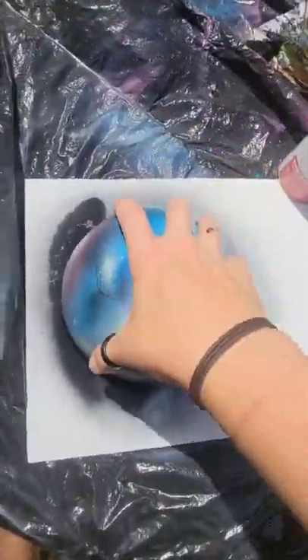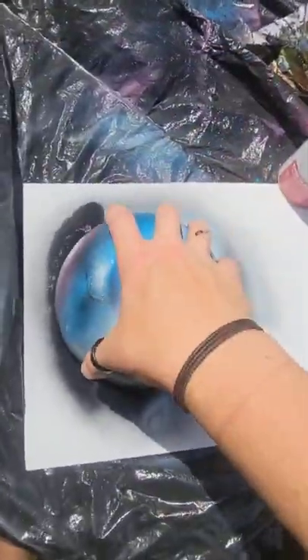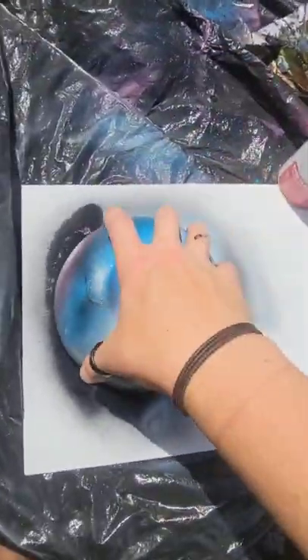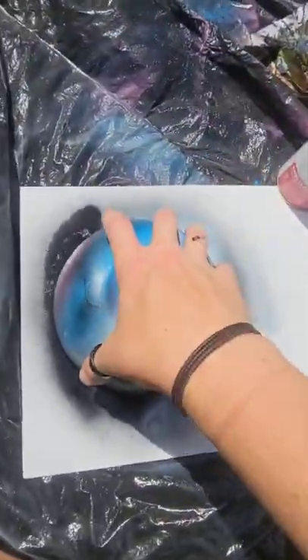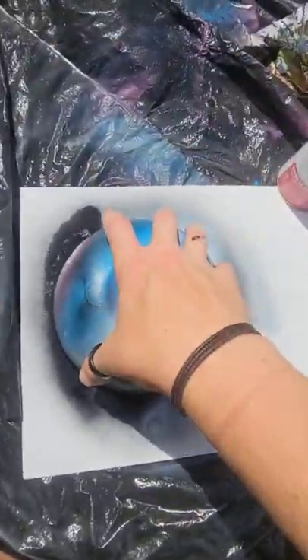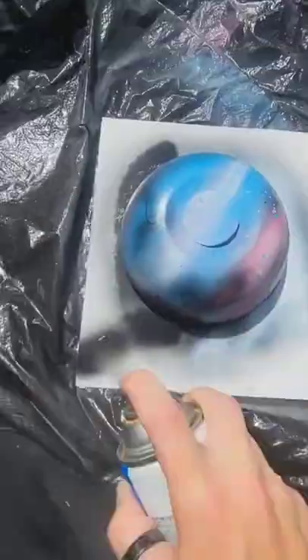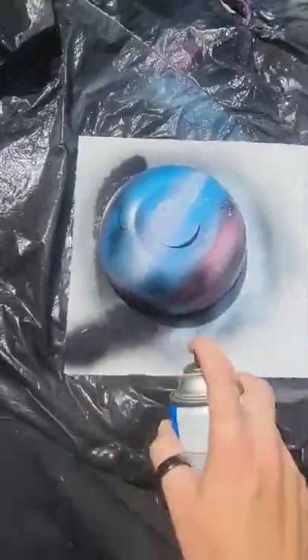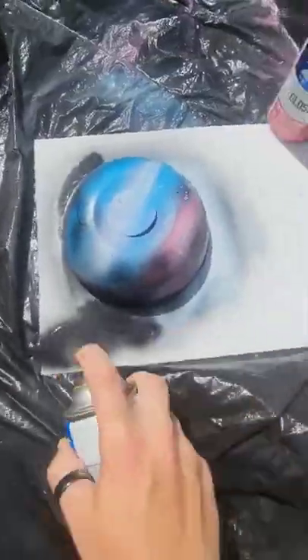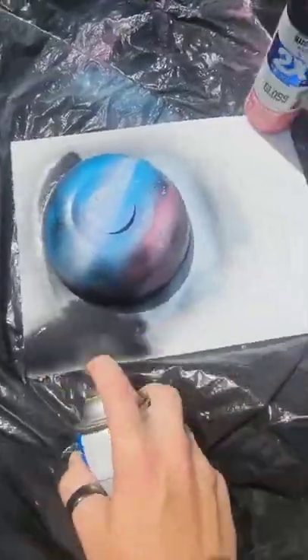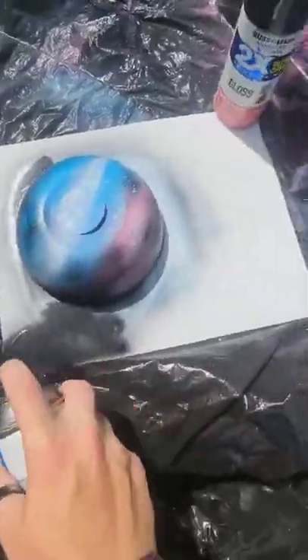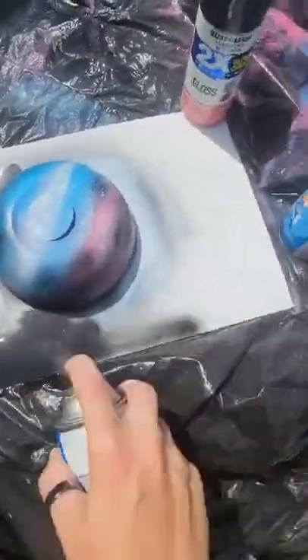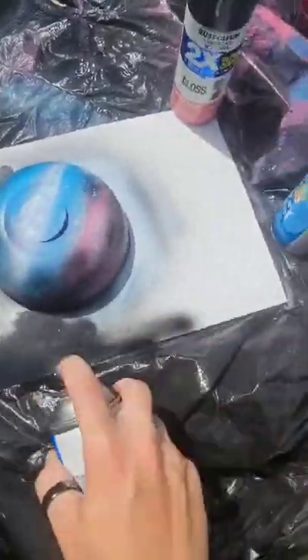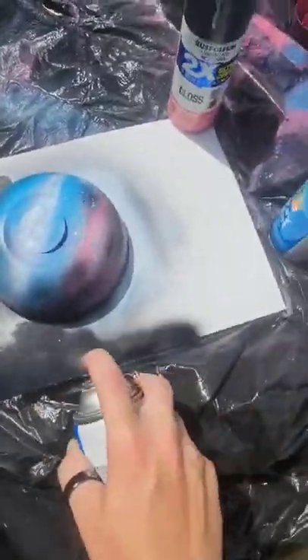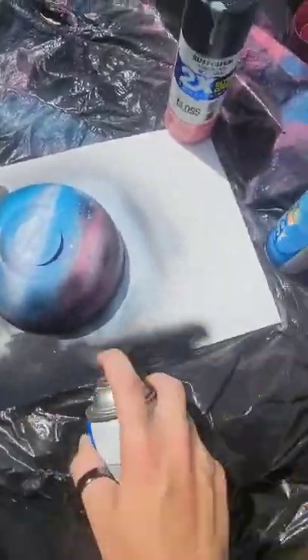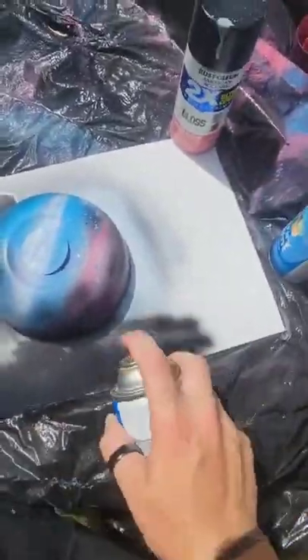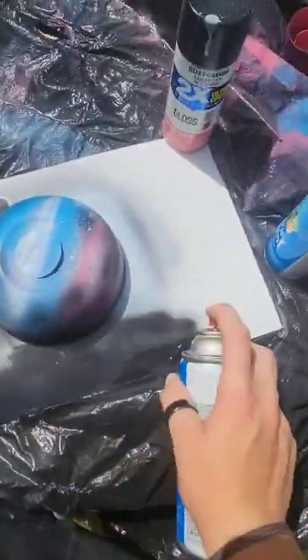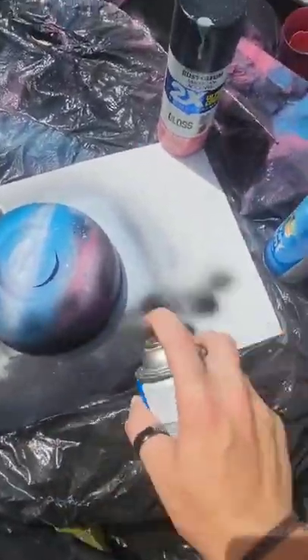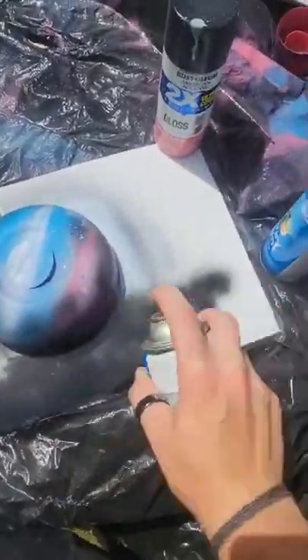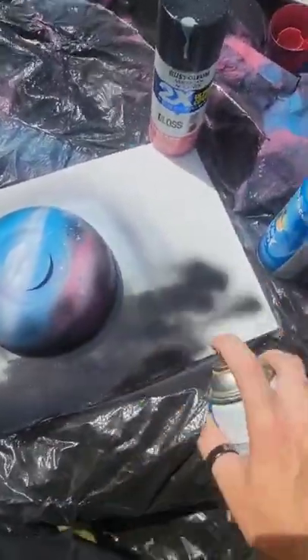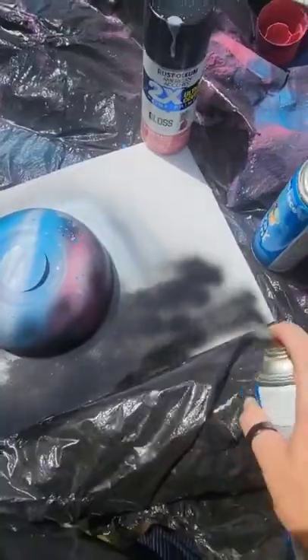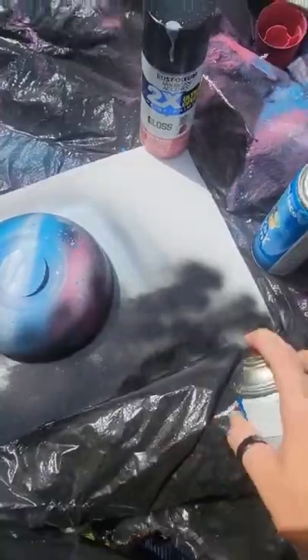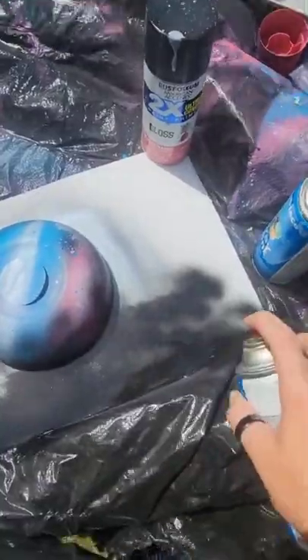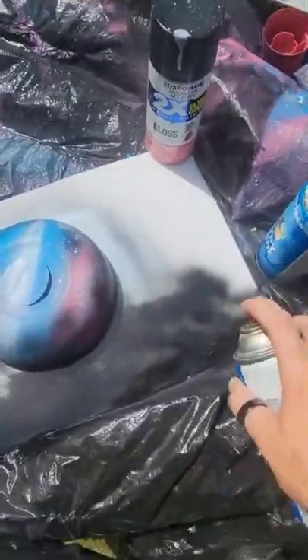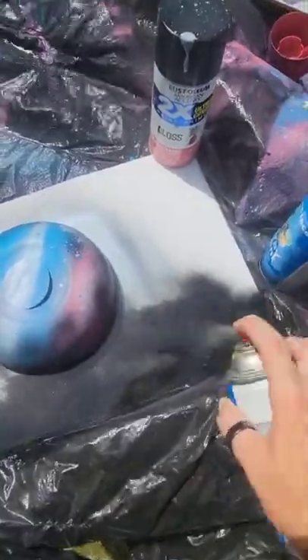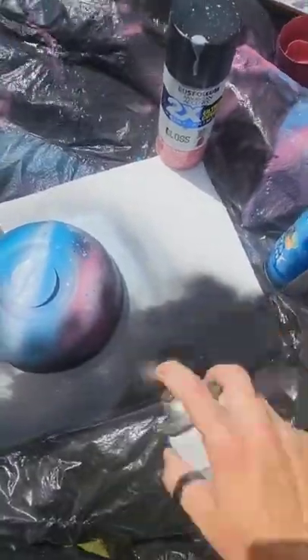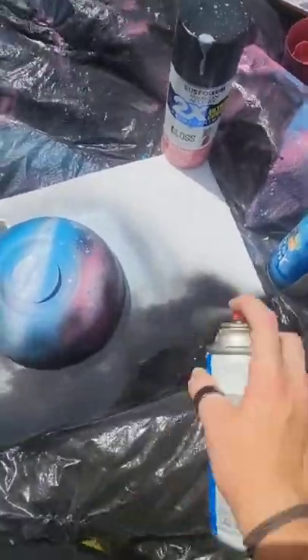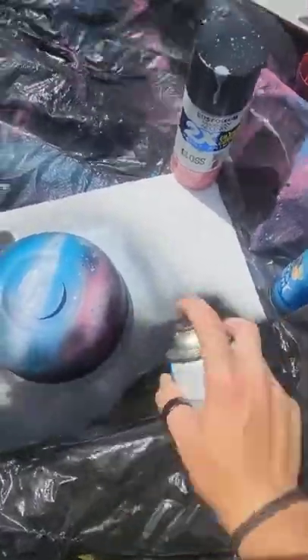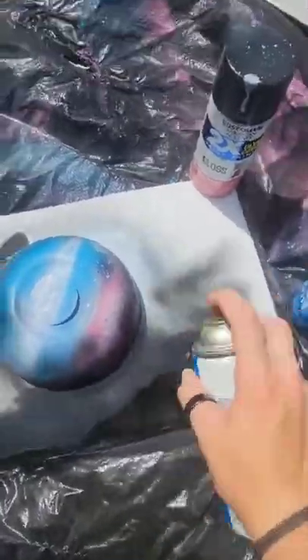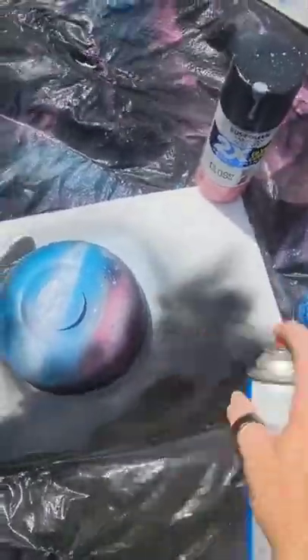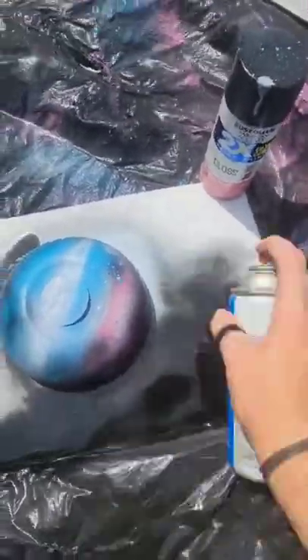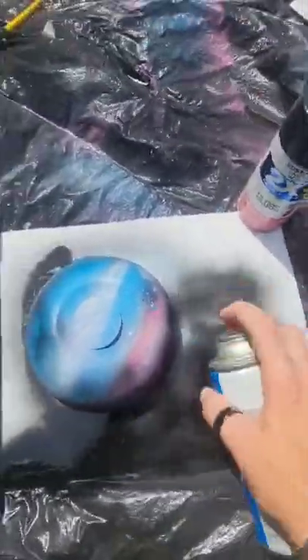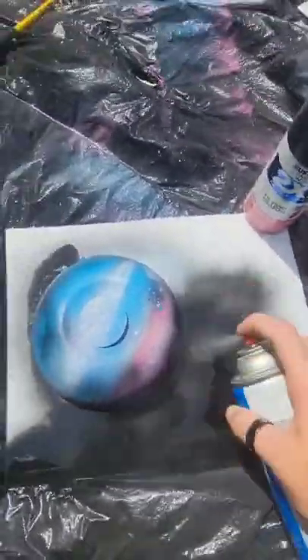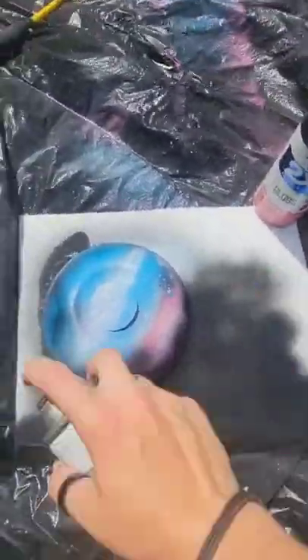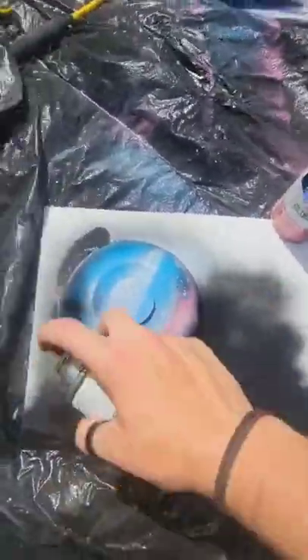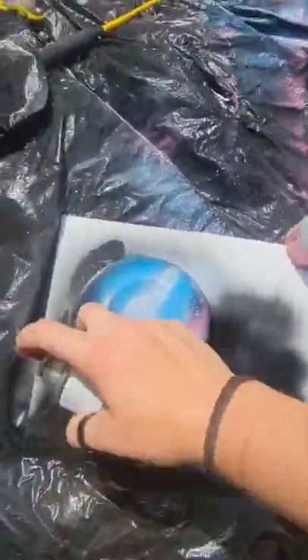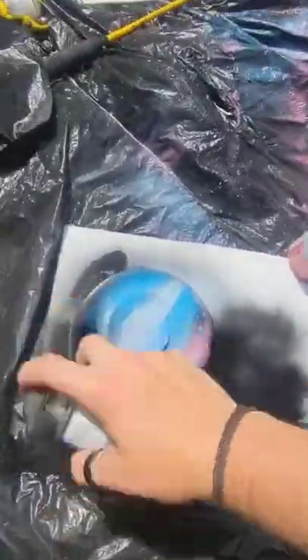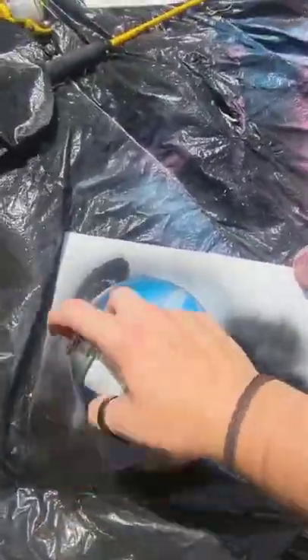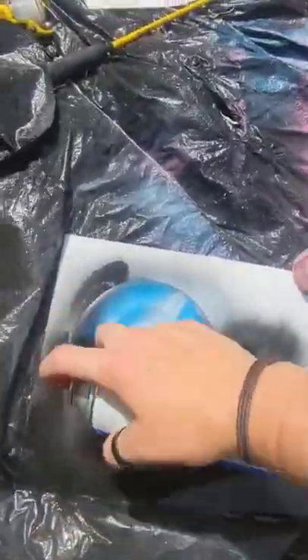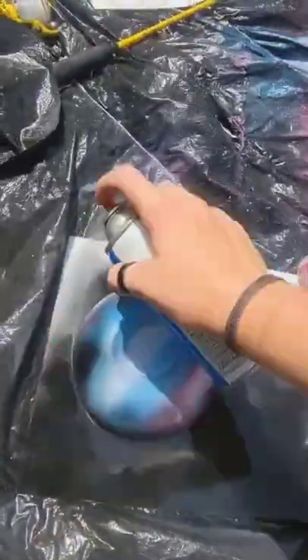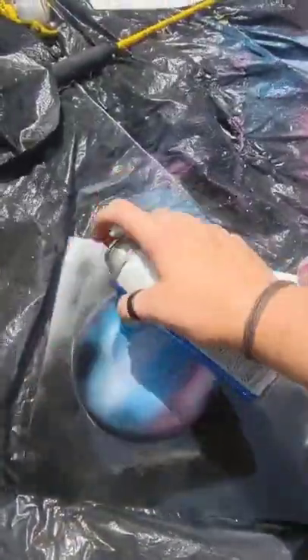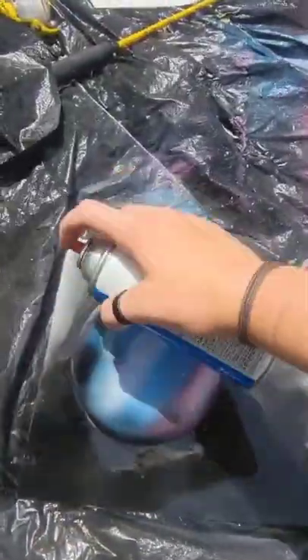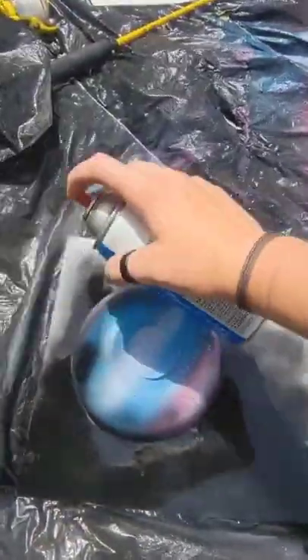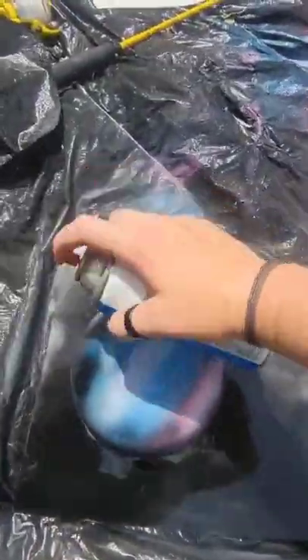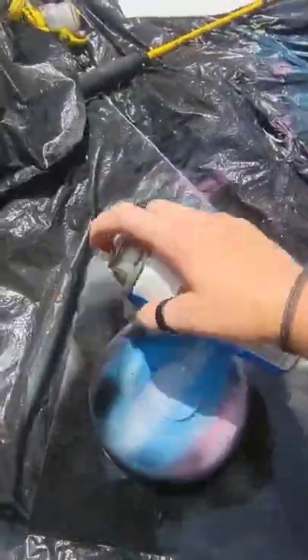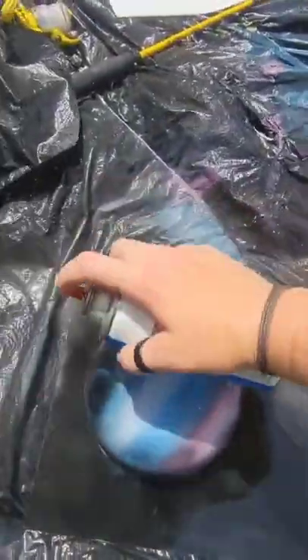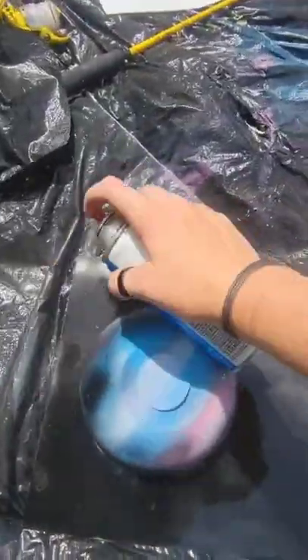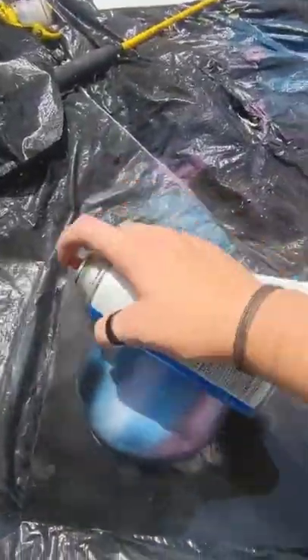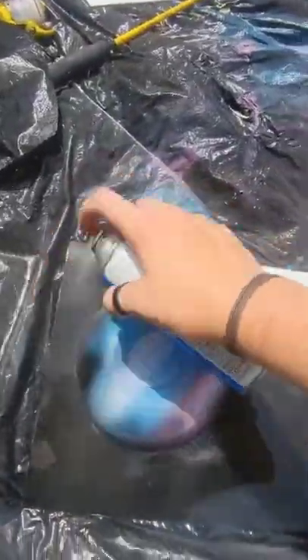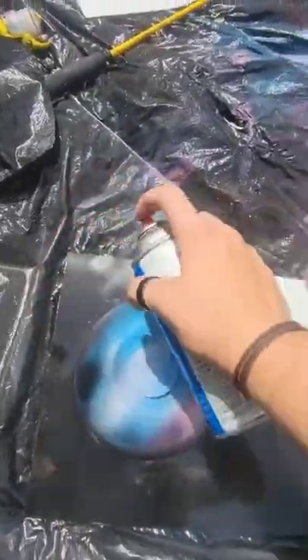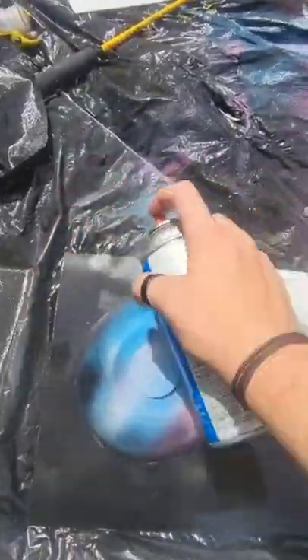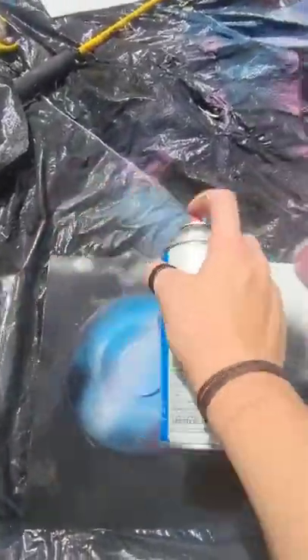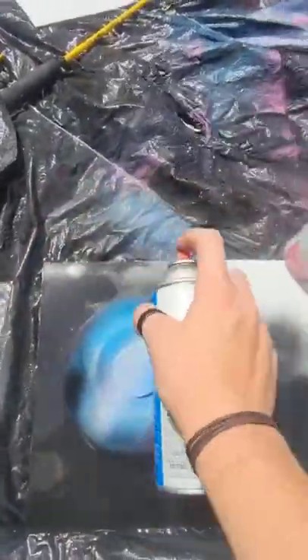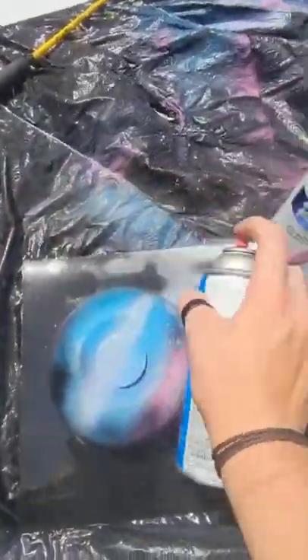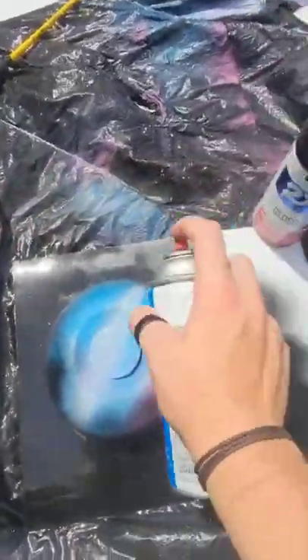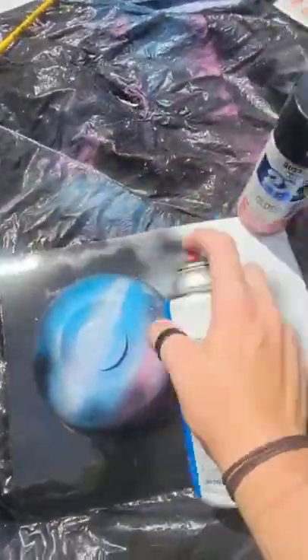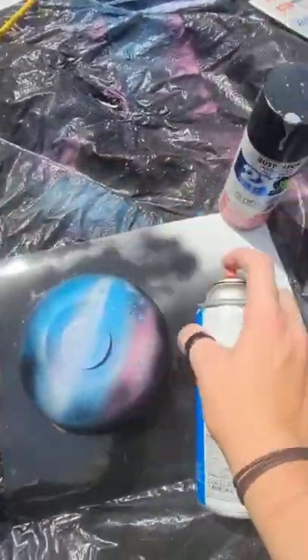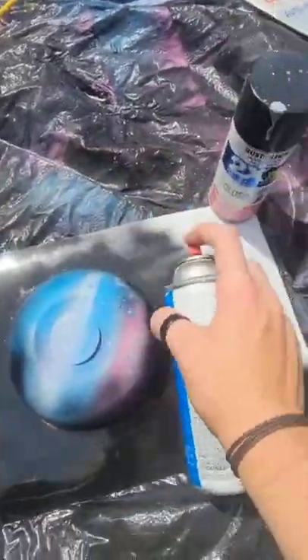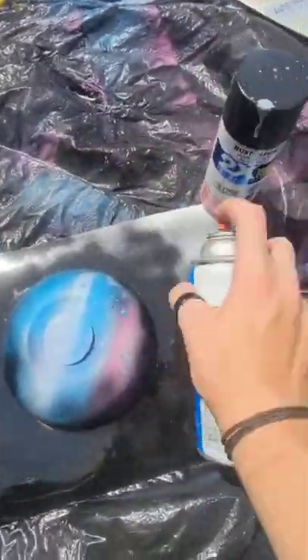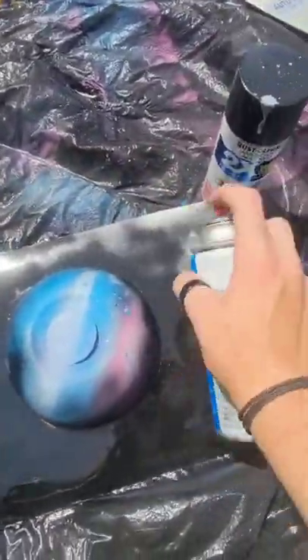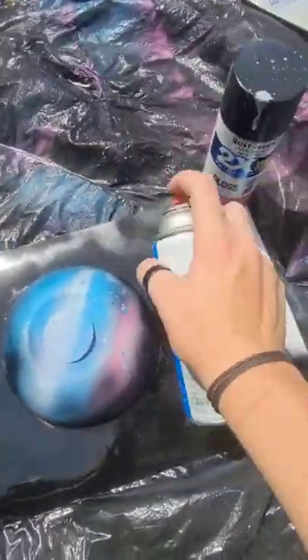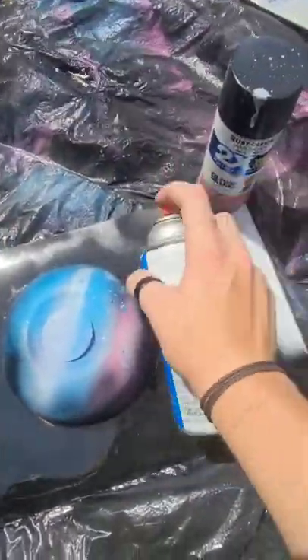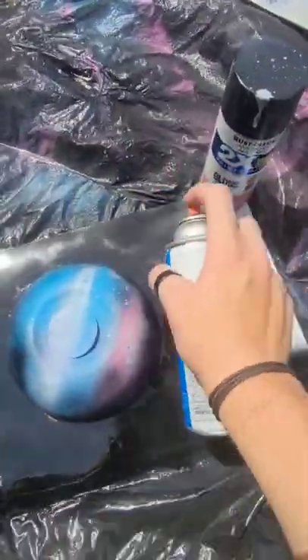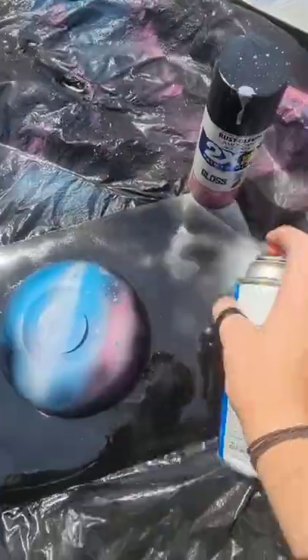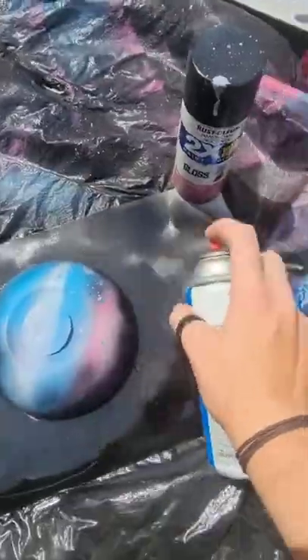And place that bowl back on — that beautiful, beautiful bowl. And you know what we're doing. We're covering the whole thing in black.